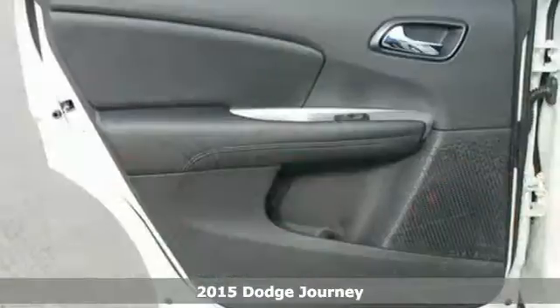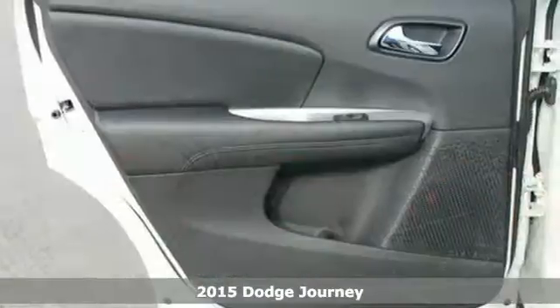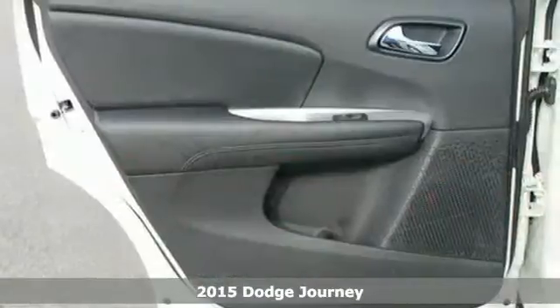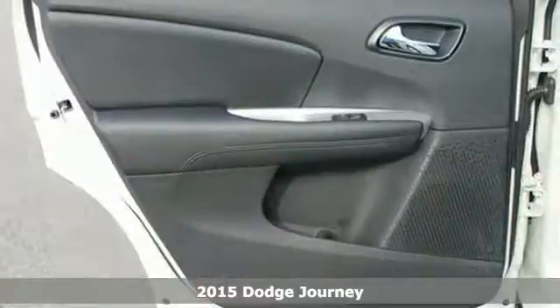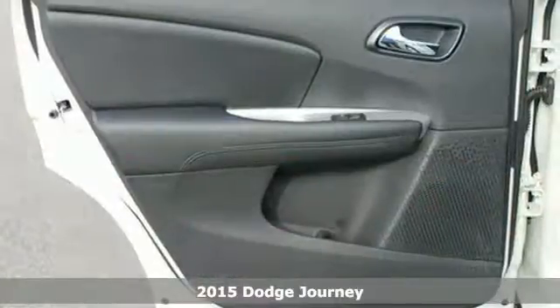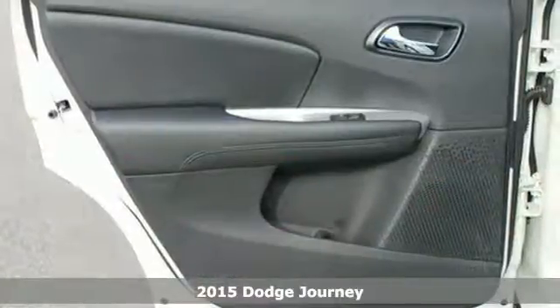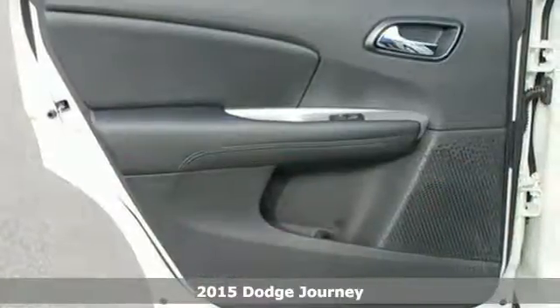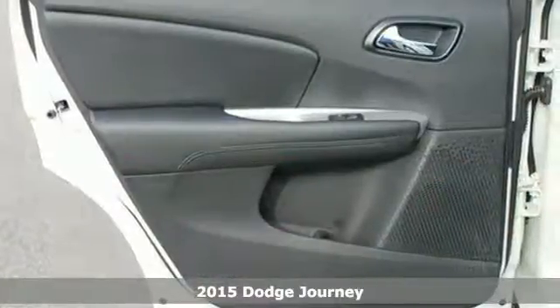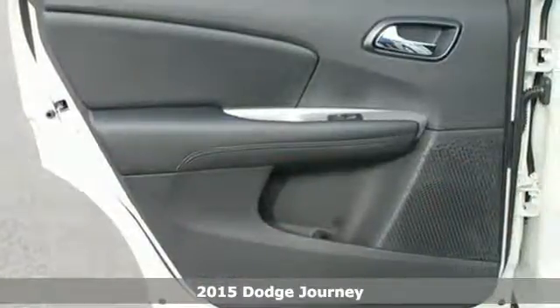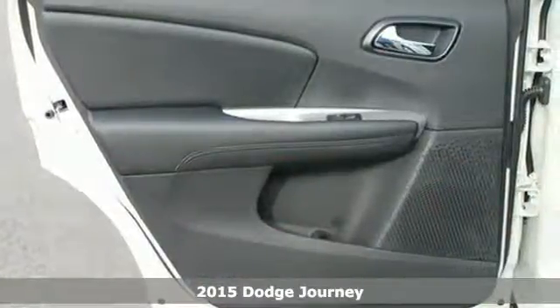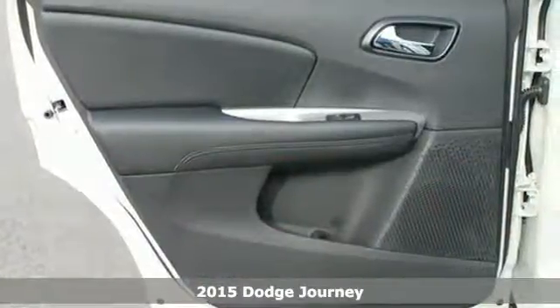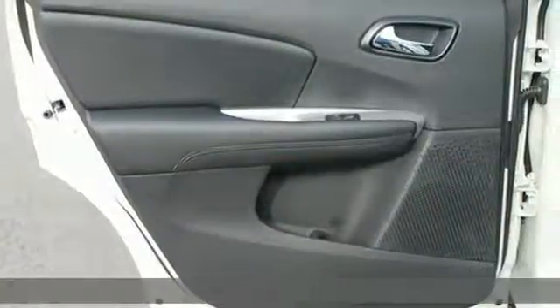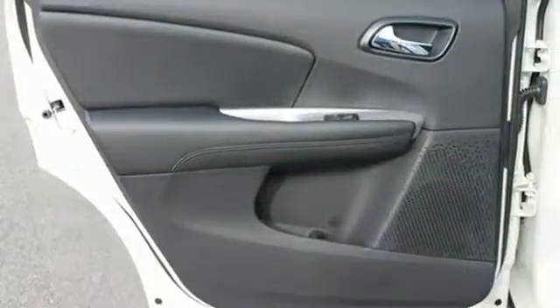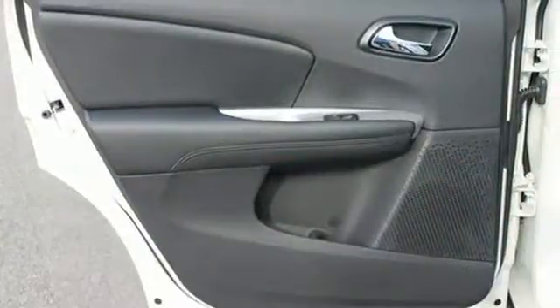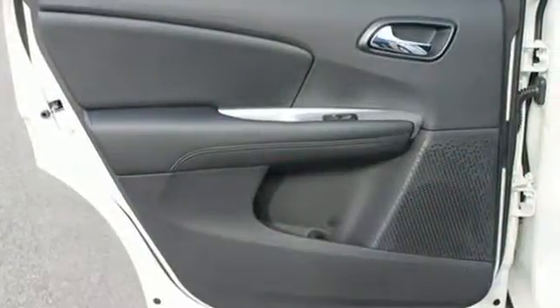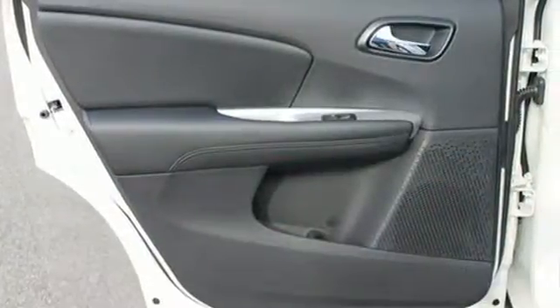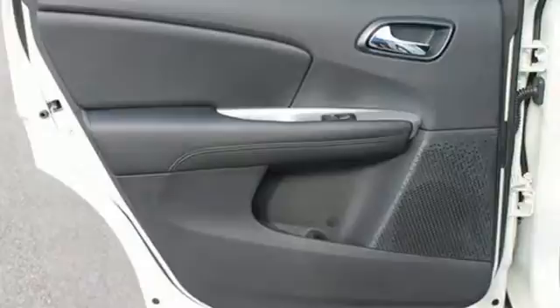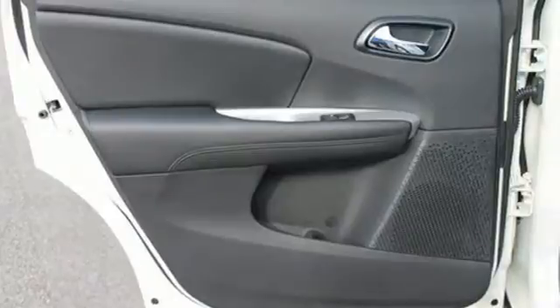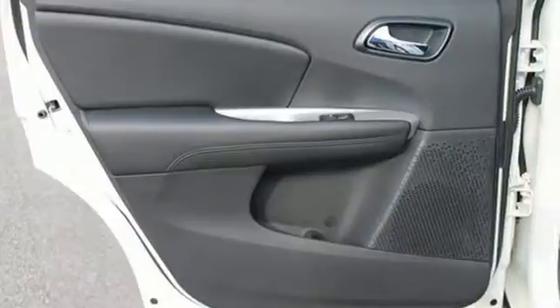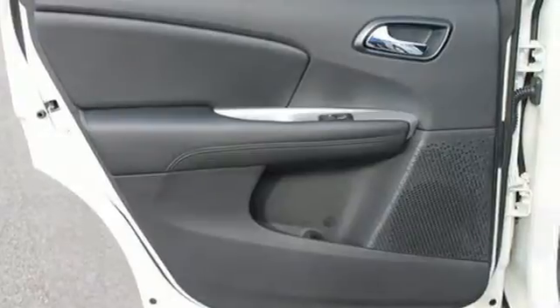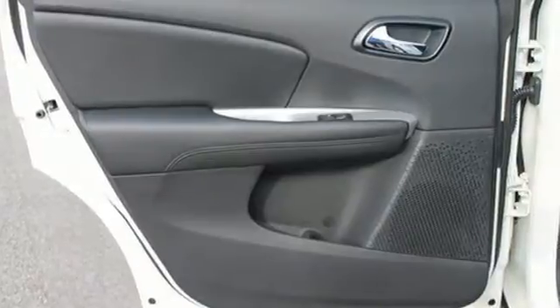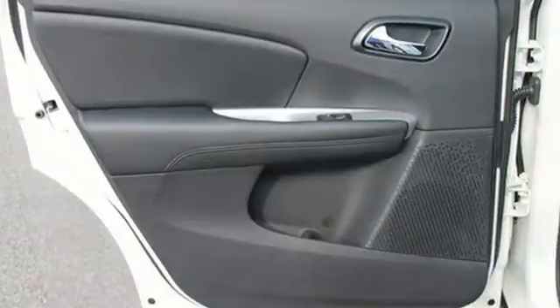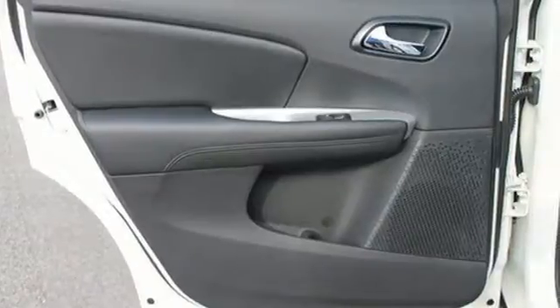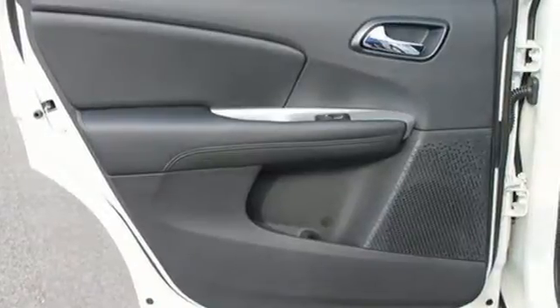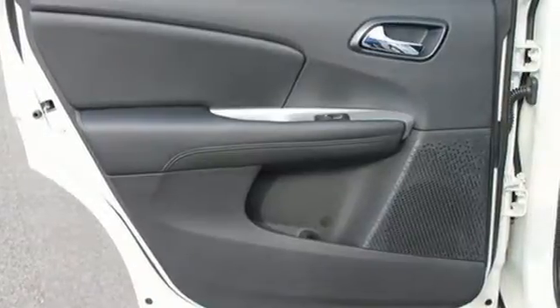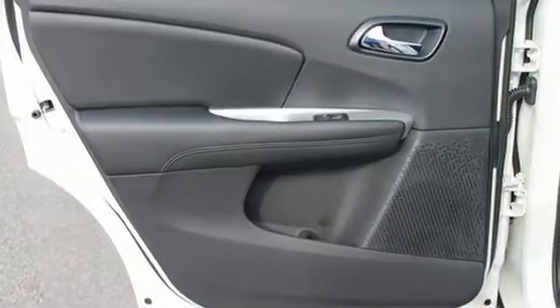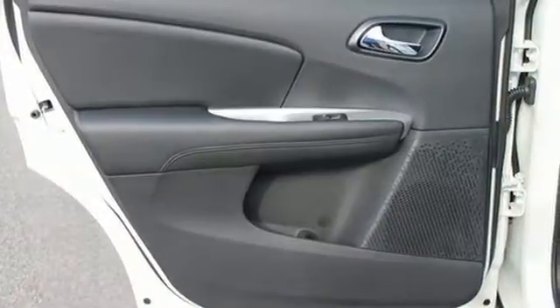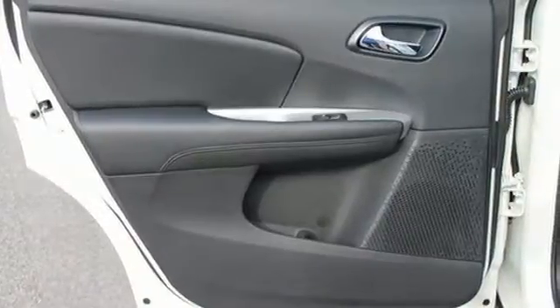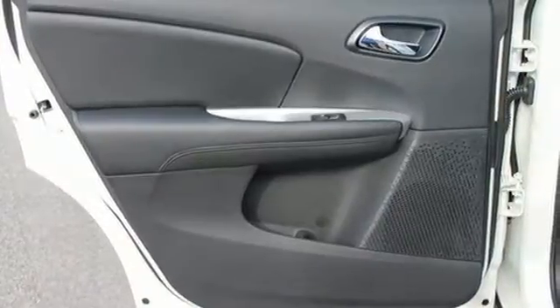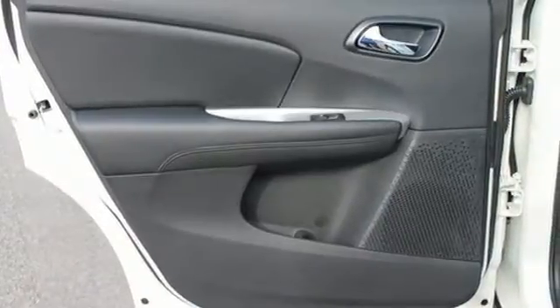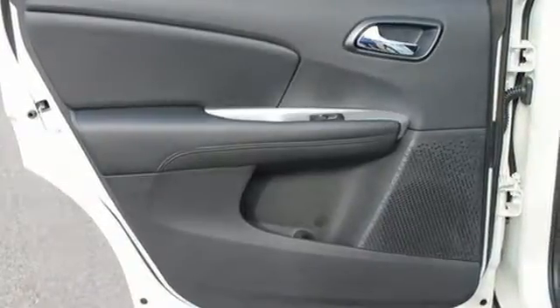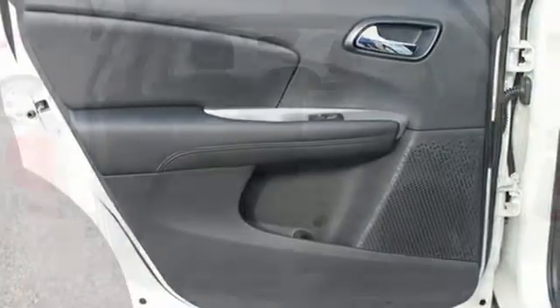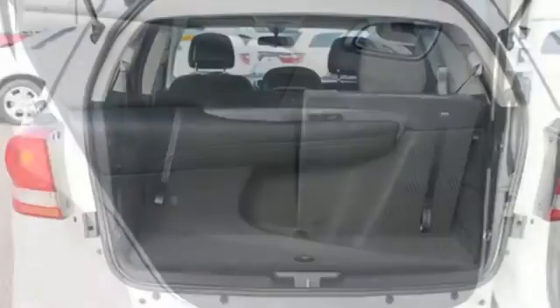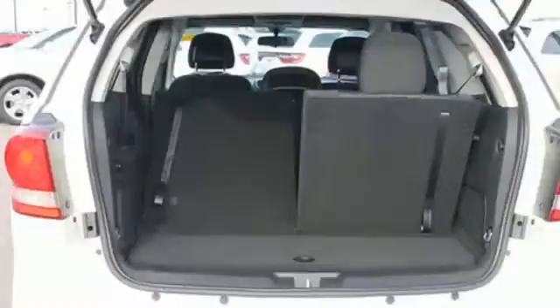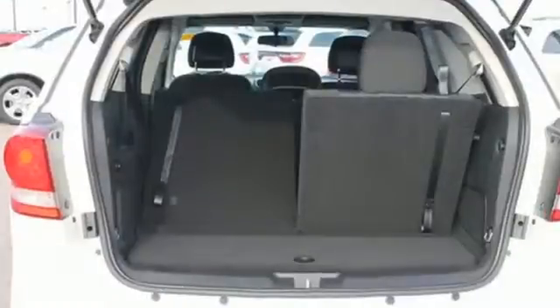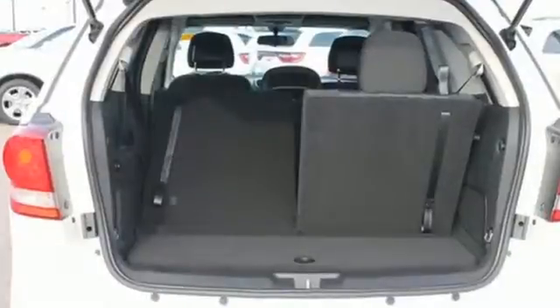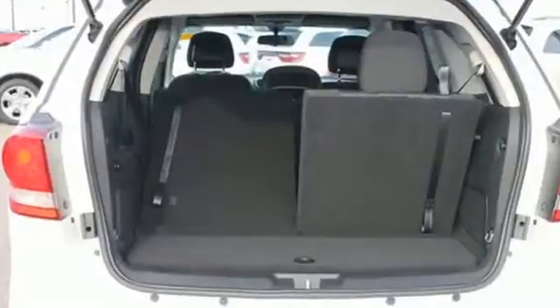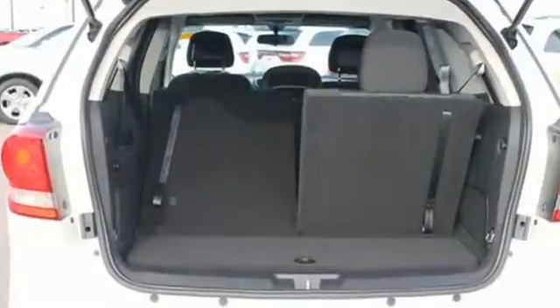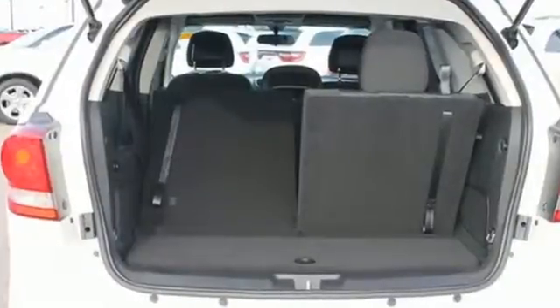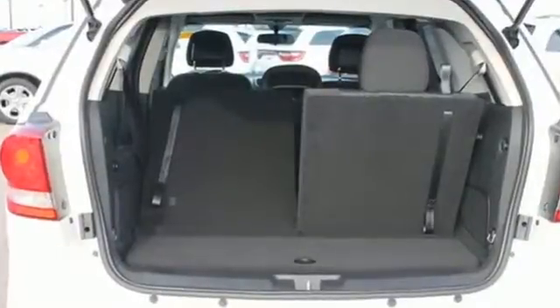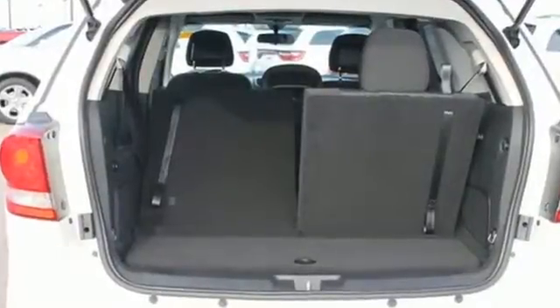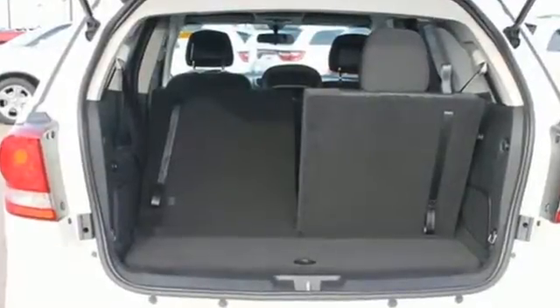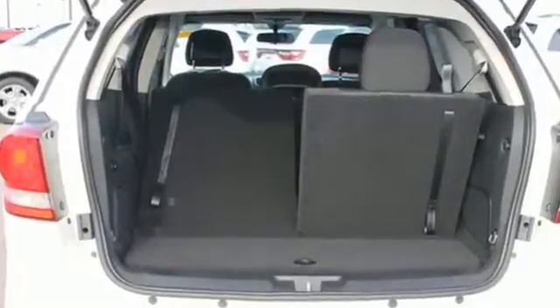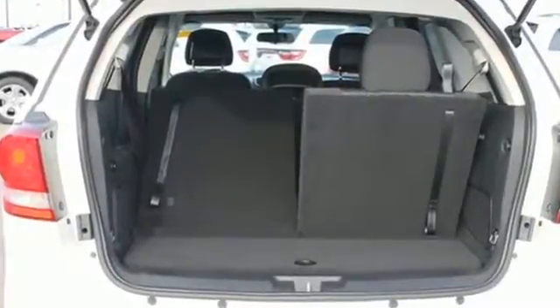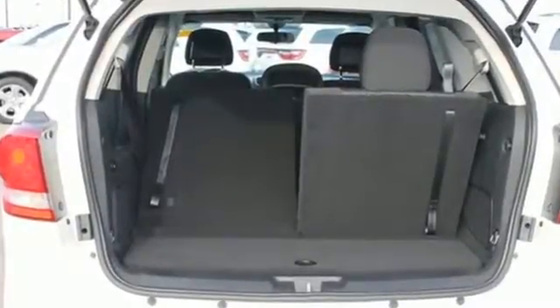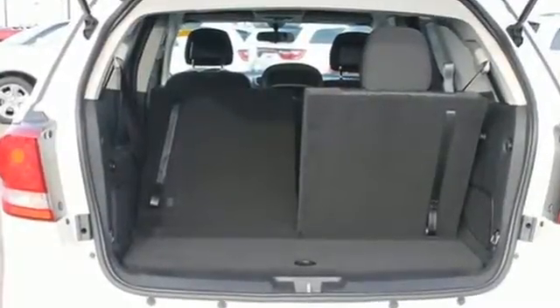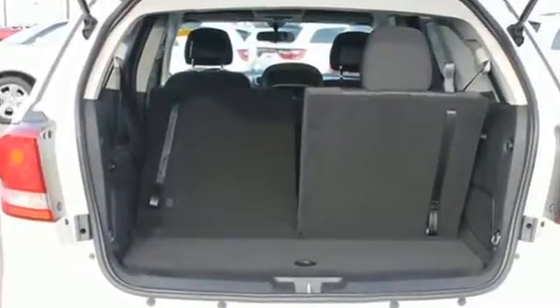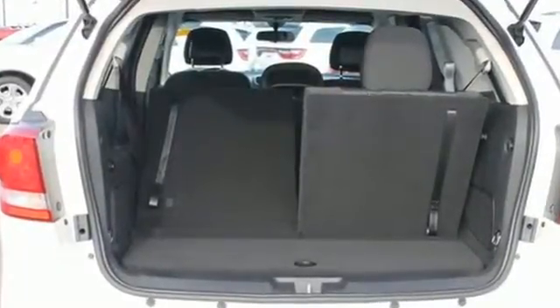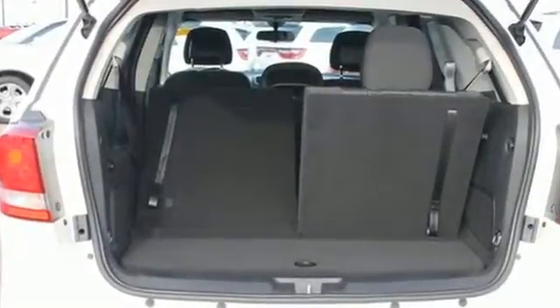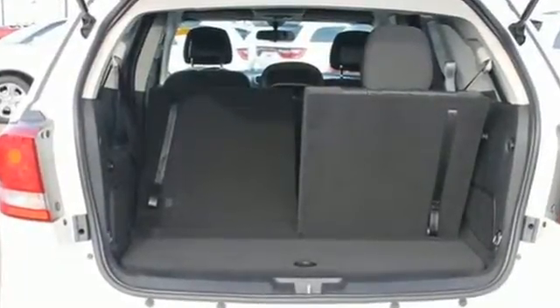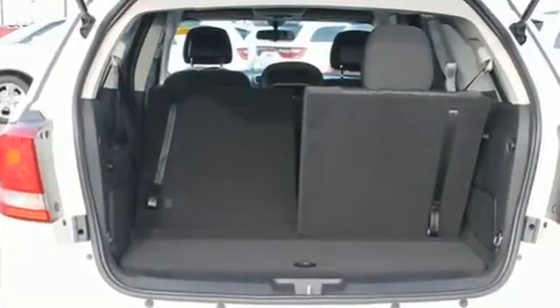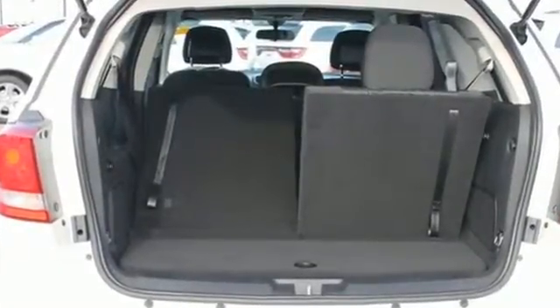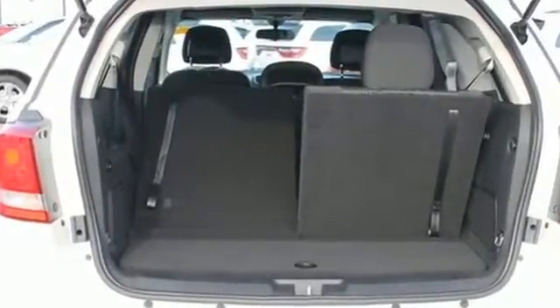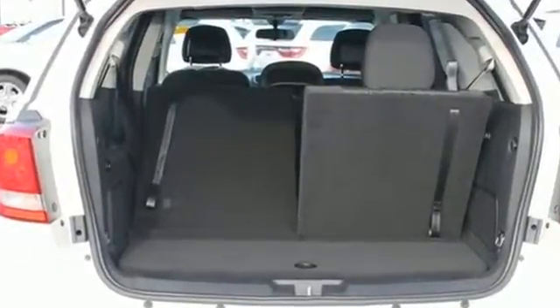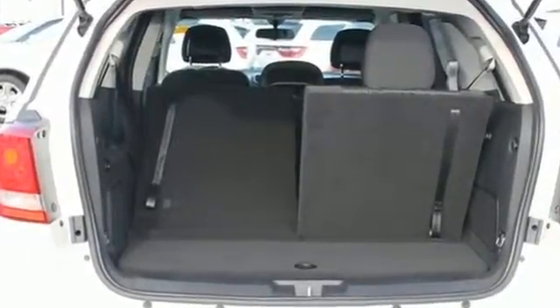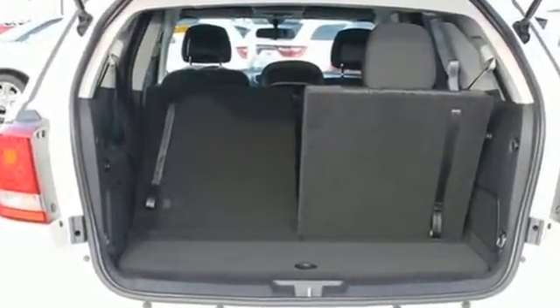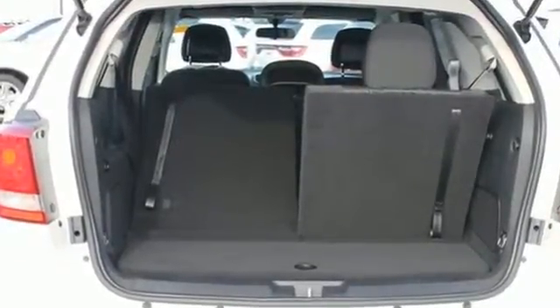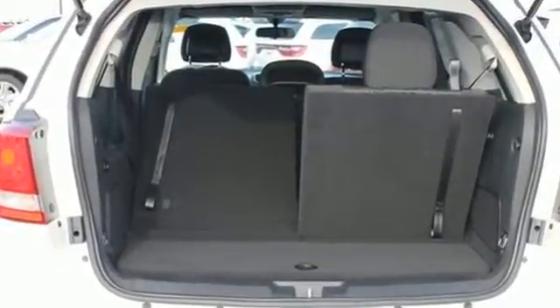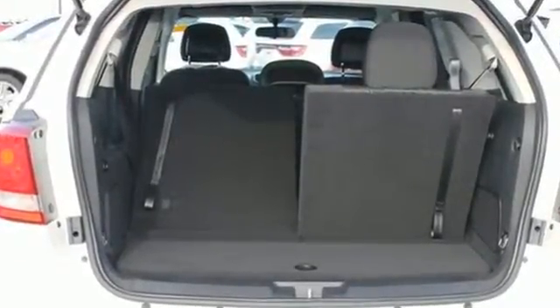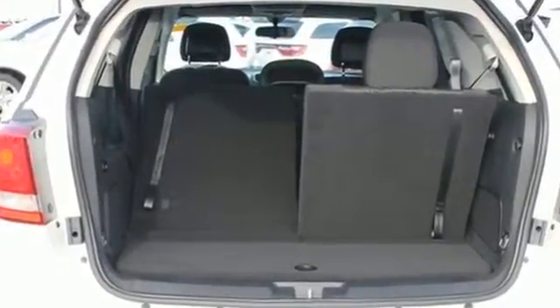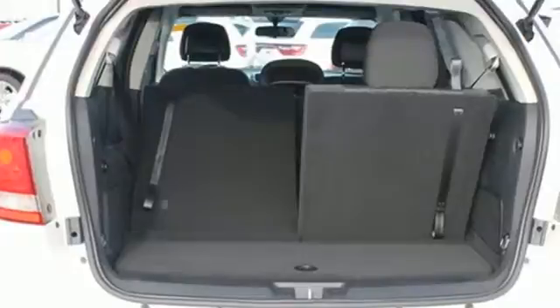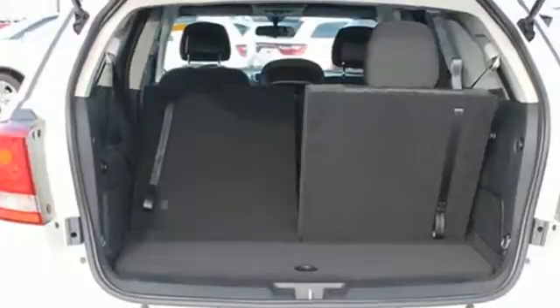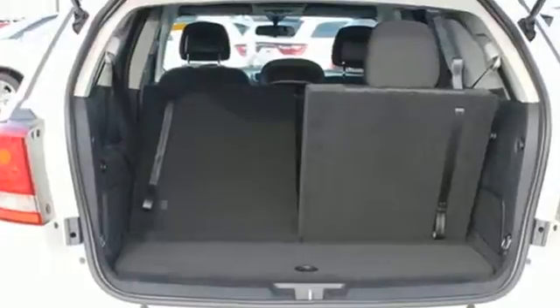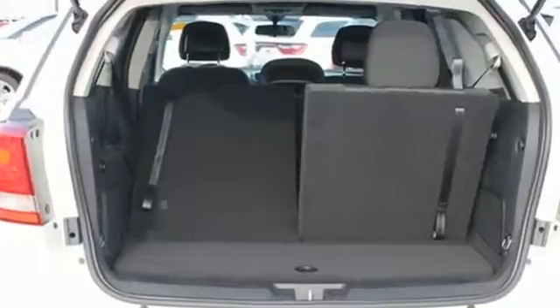Pack in and go, and enjoy features like a touch screen display, dual zone air conditioning, in-floor storage bins, and a fold flat rear seat.